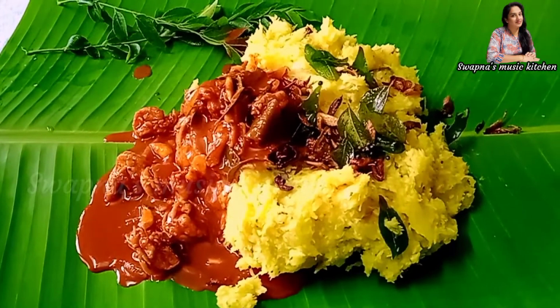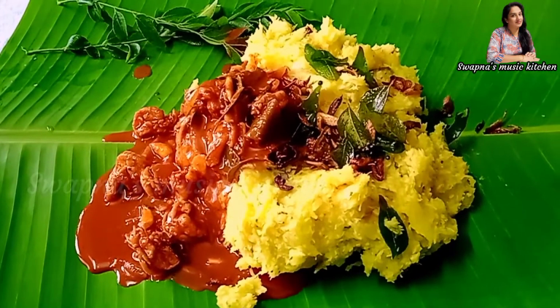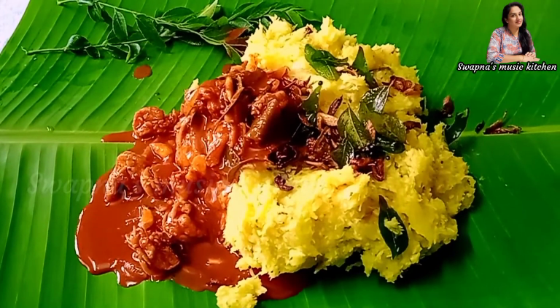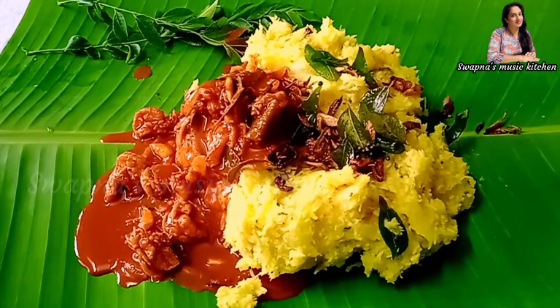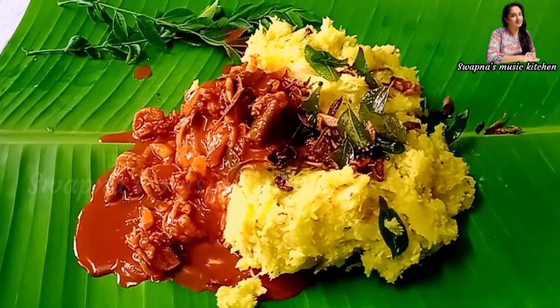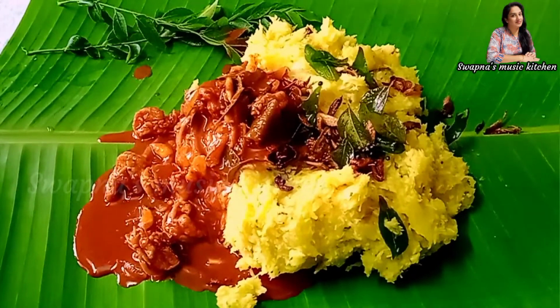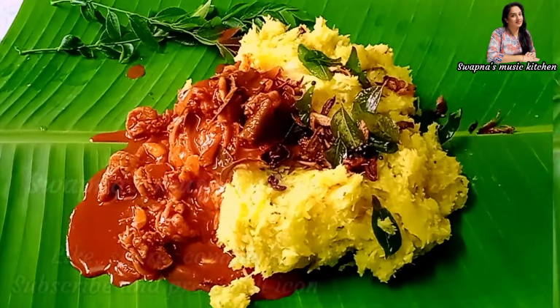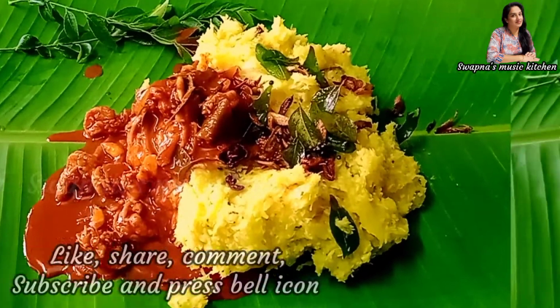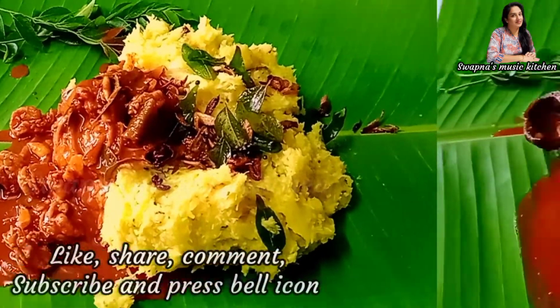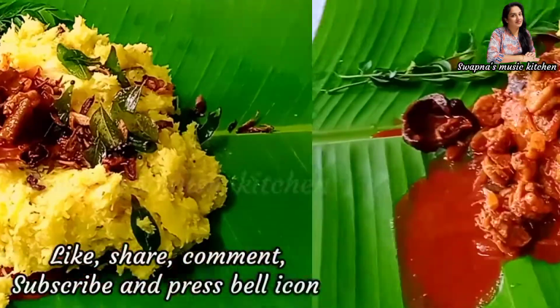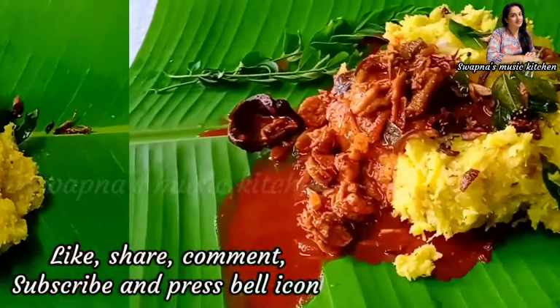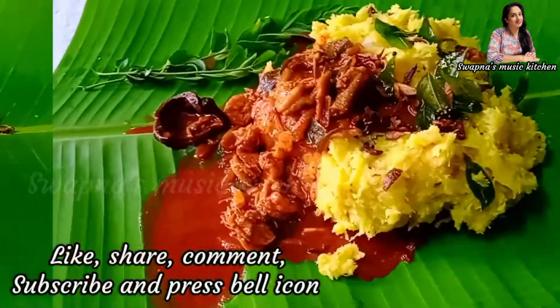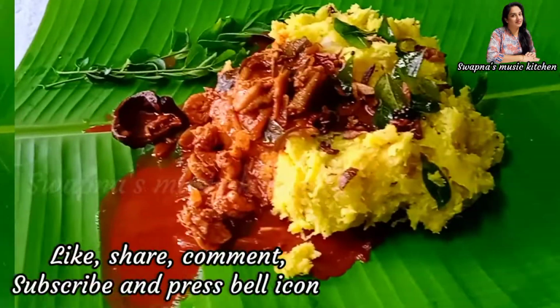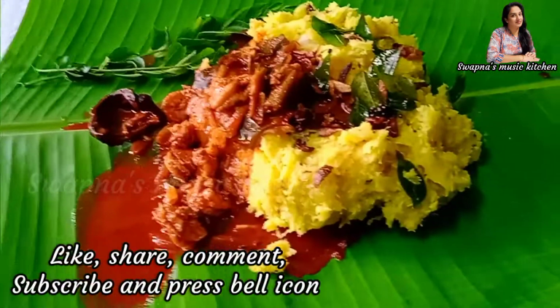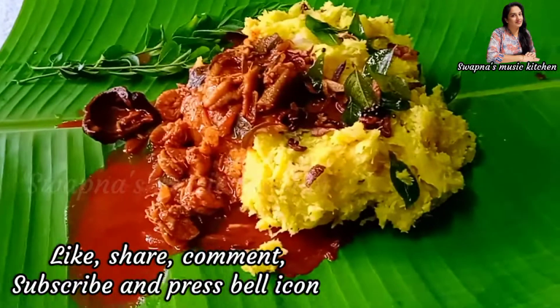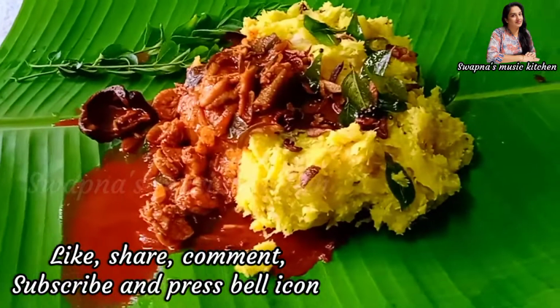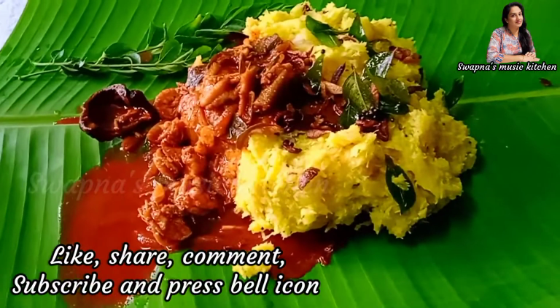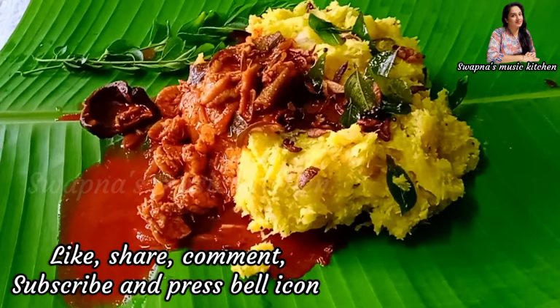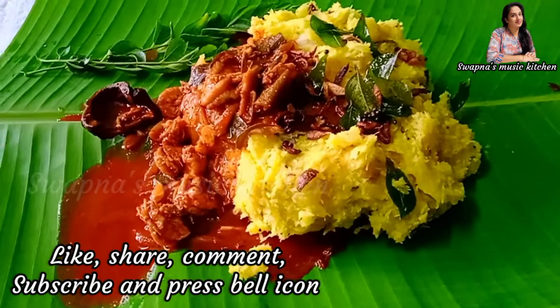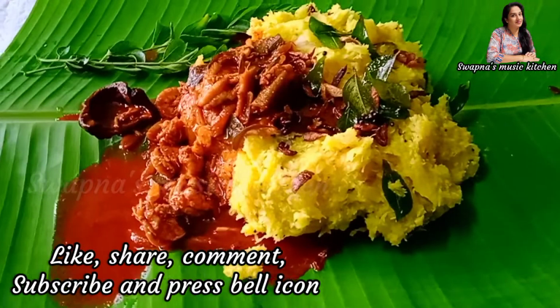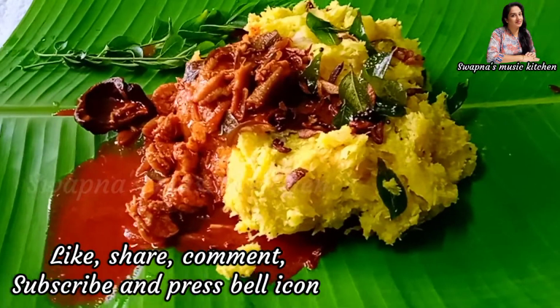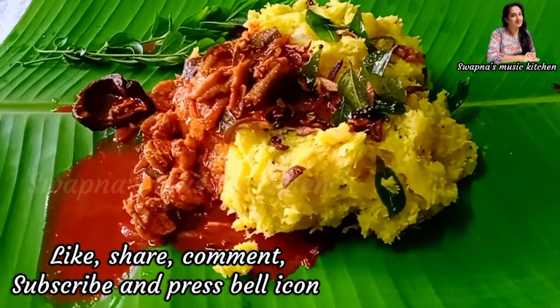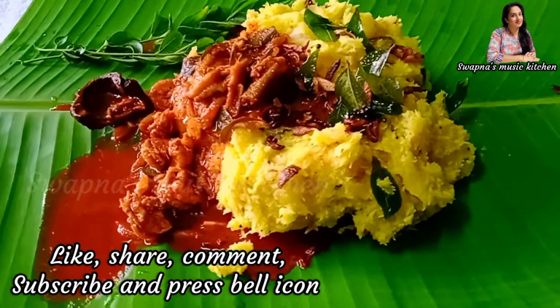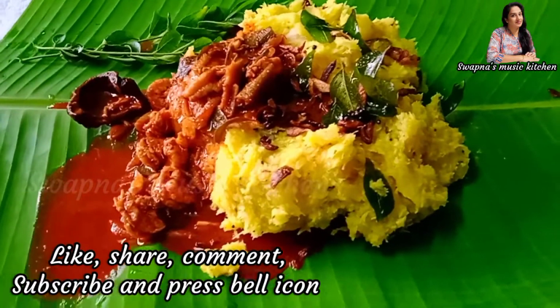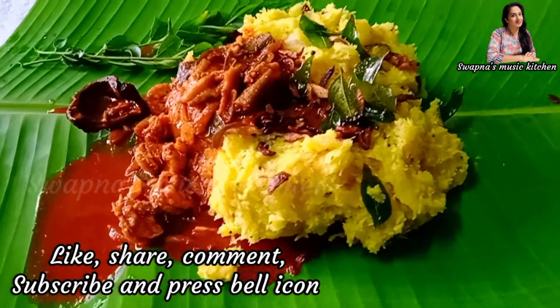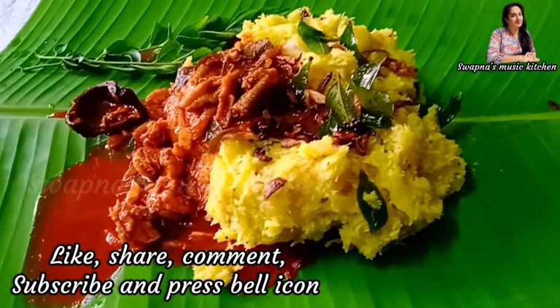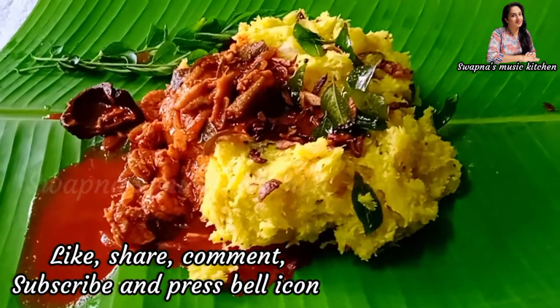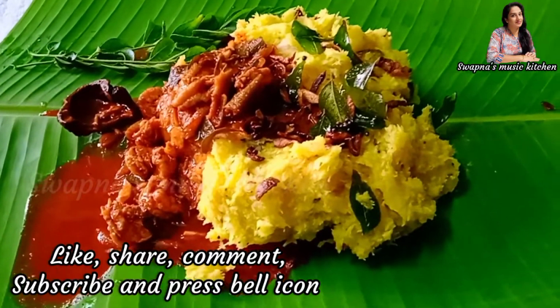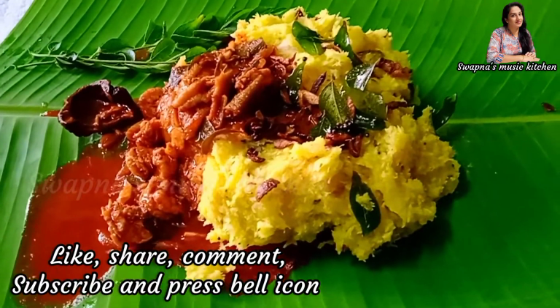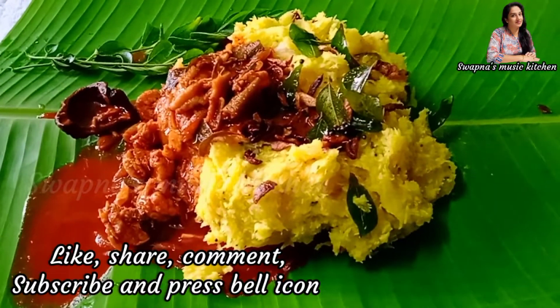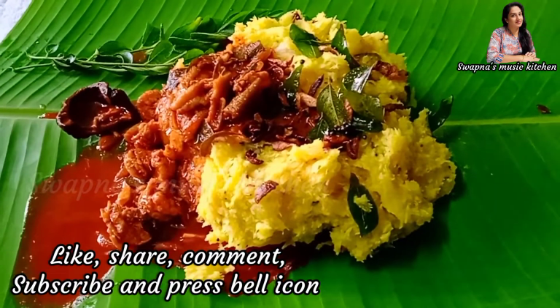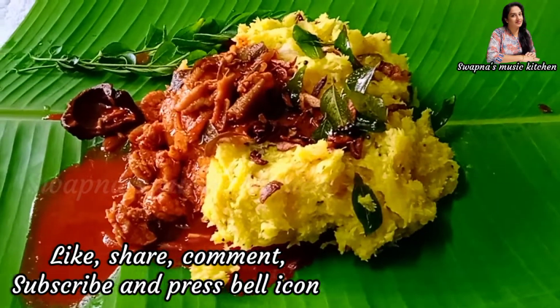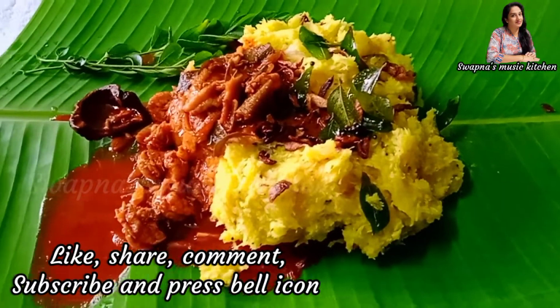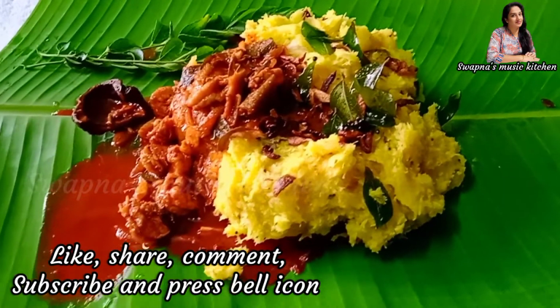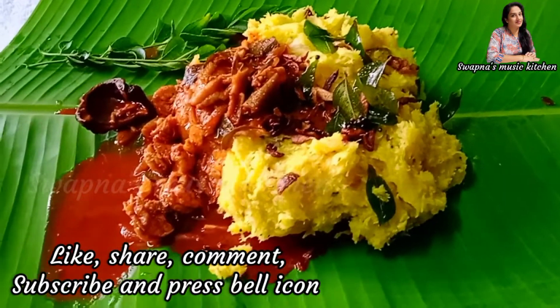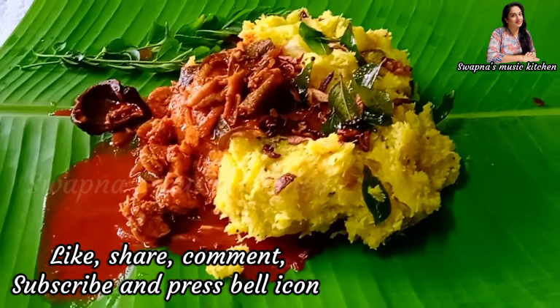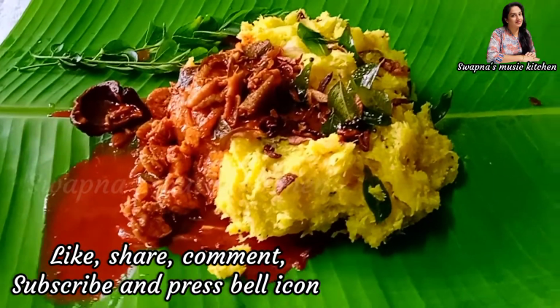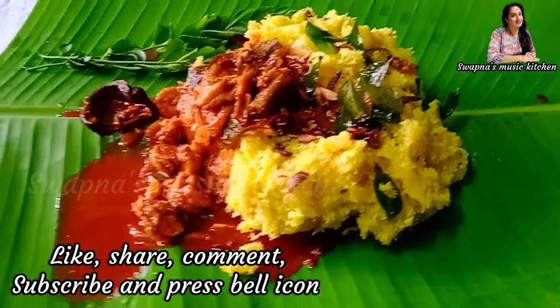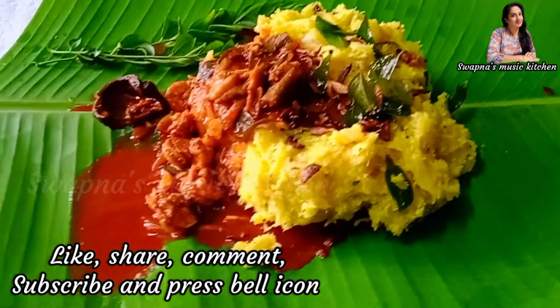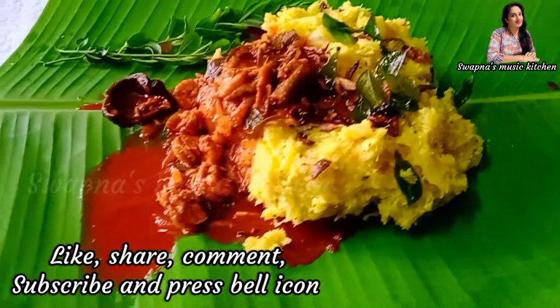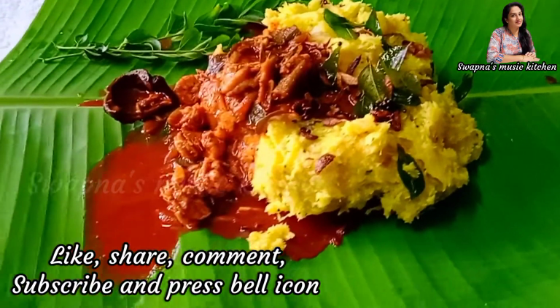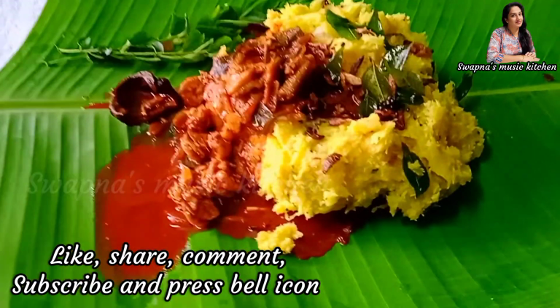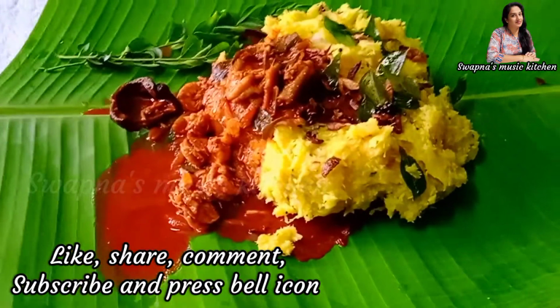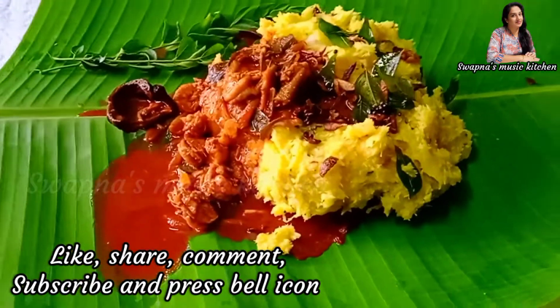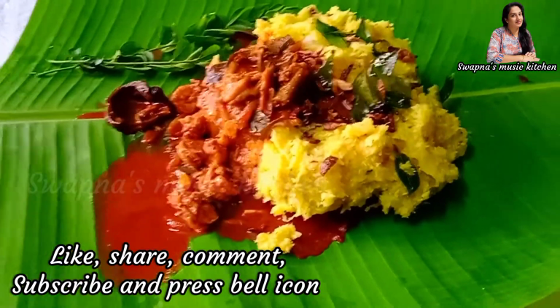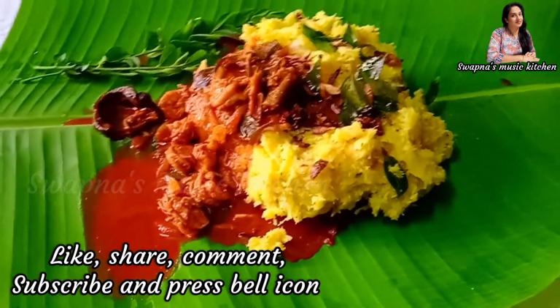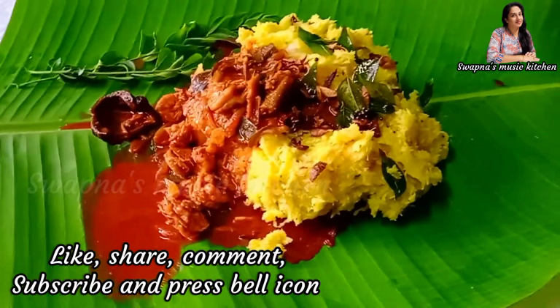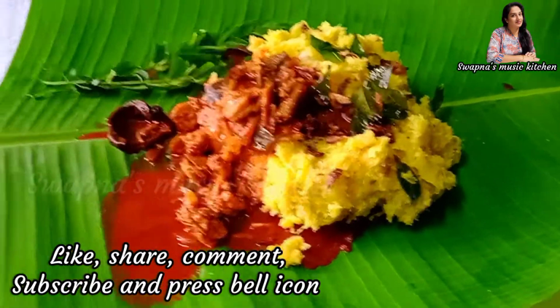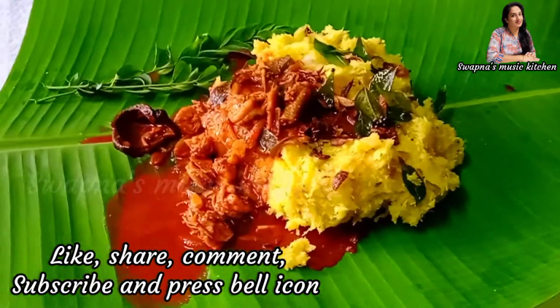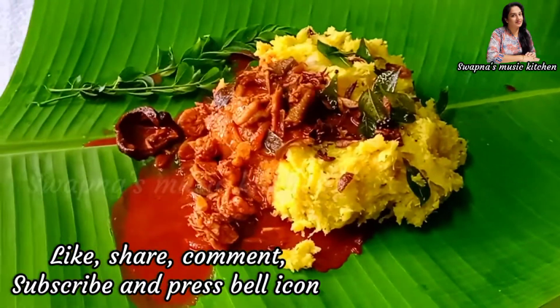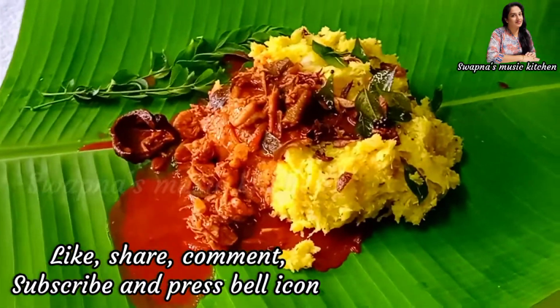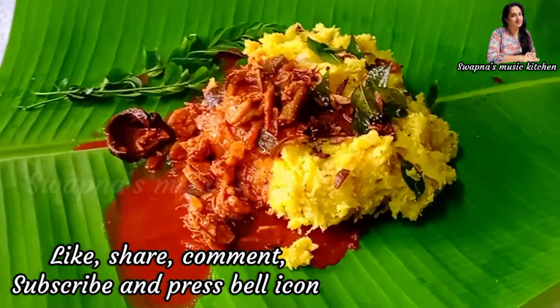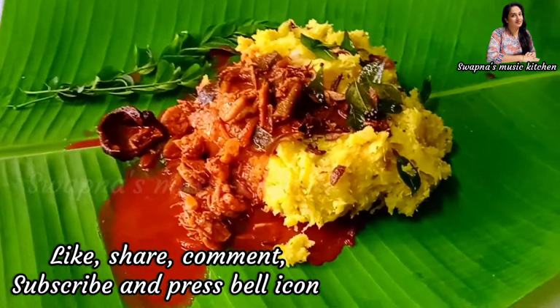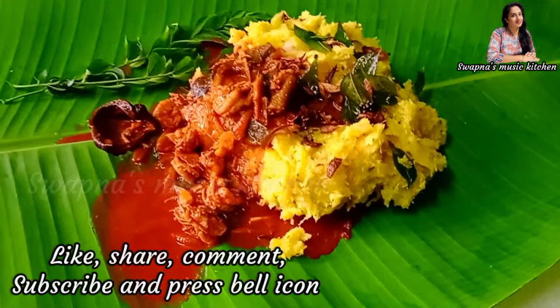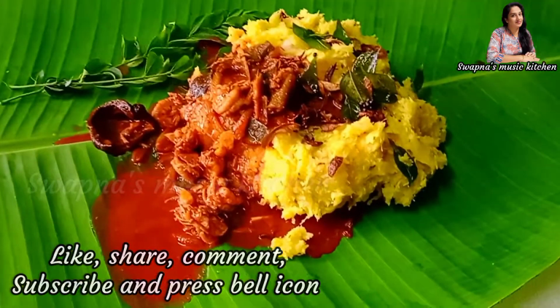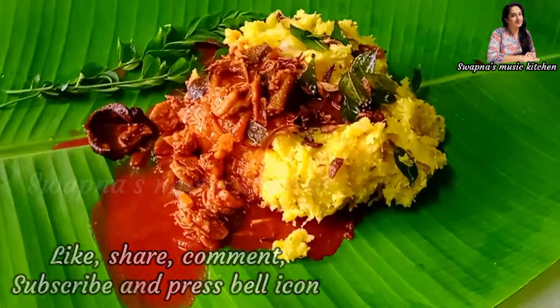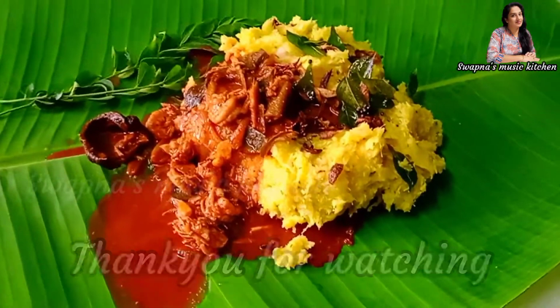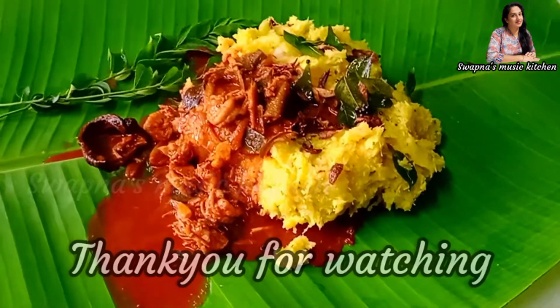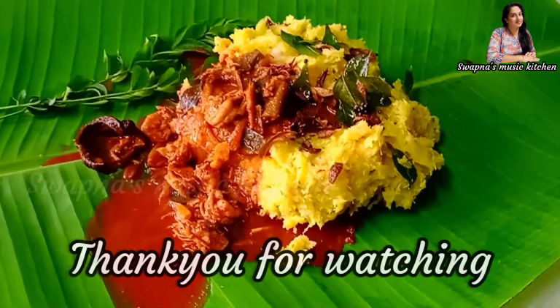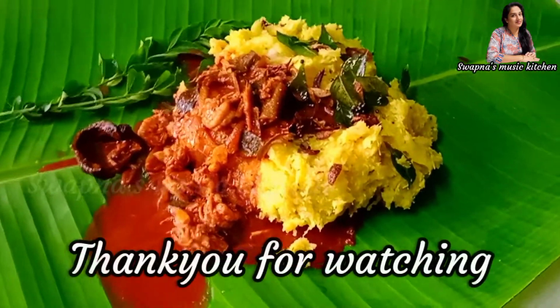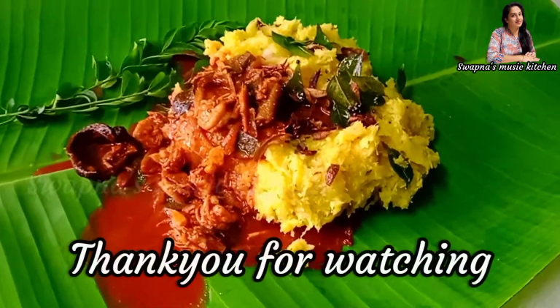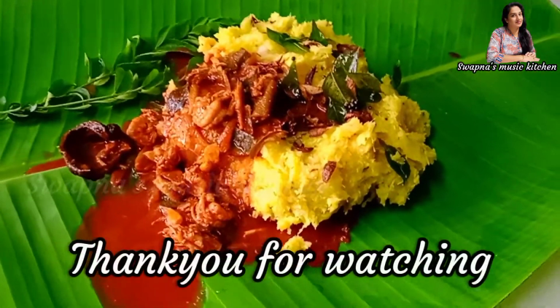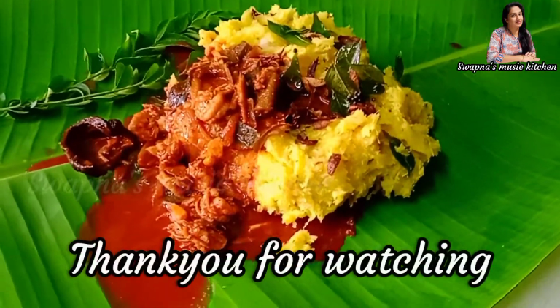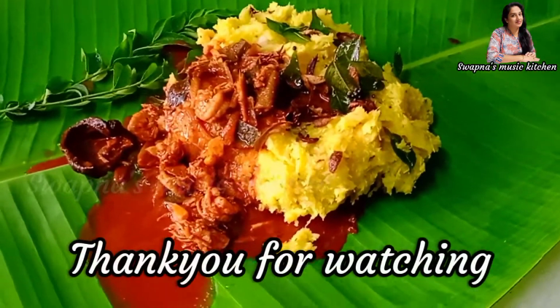Please like, comment, subscribe and press the bell icon. Thank you for watching.